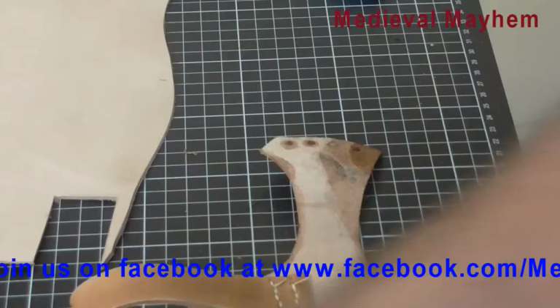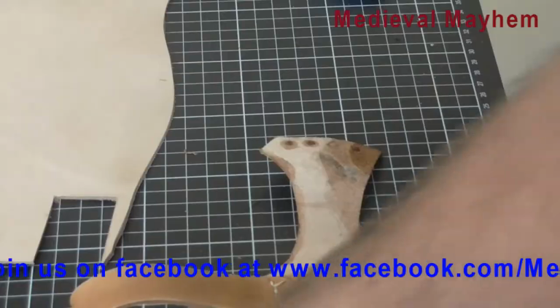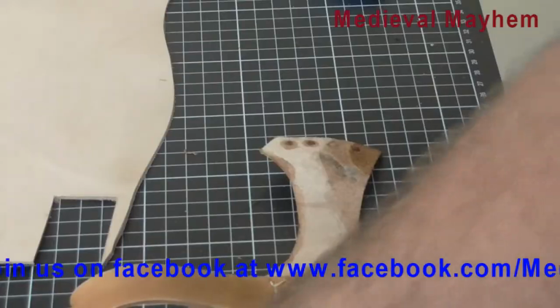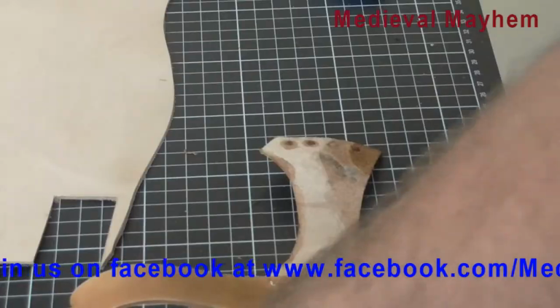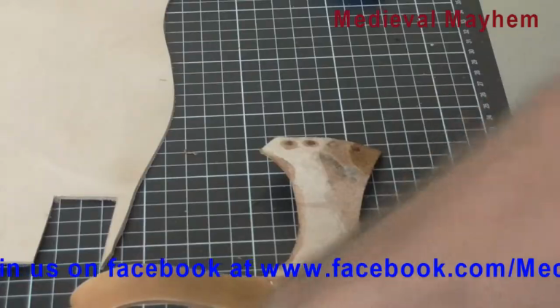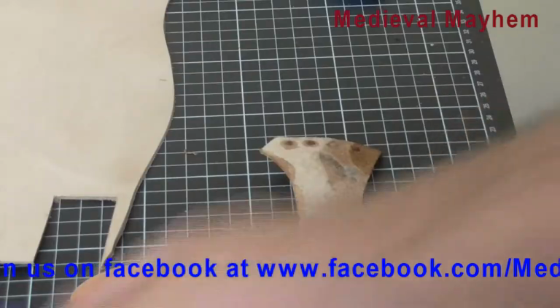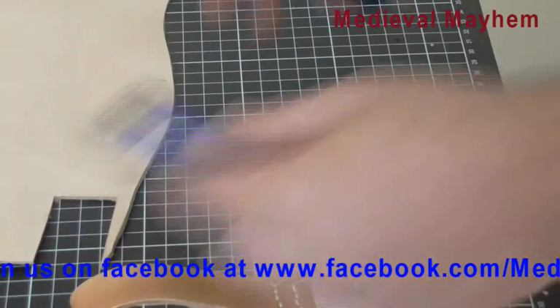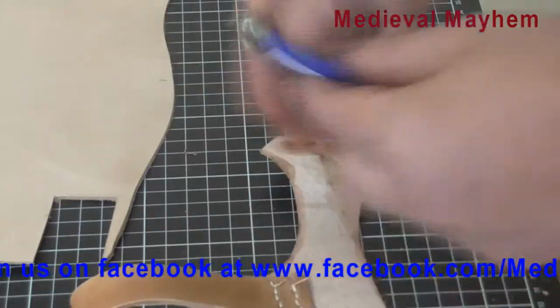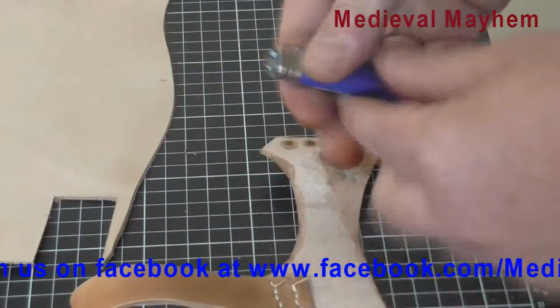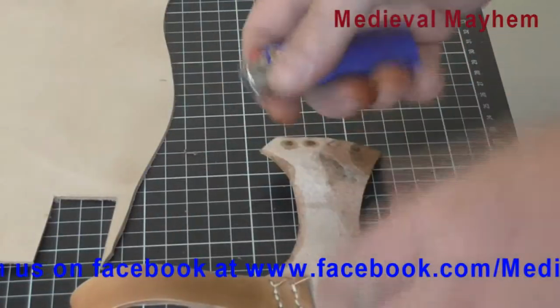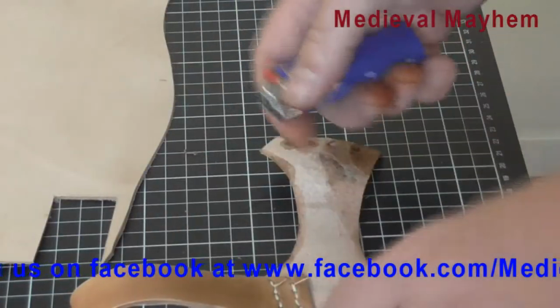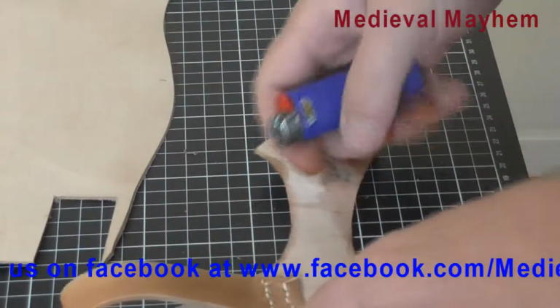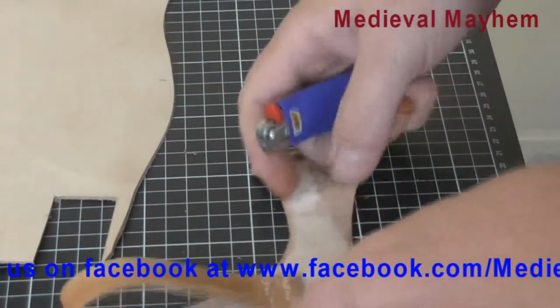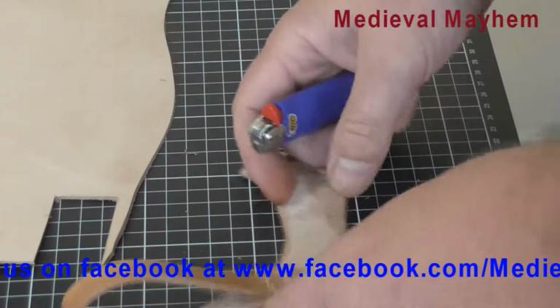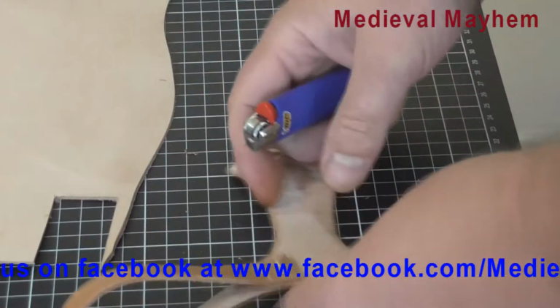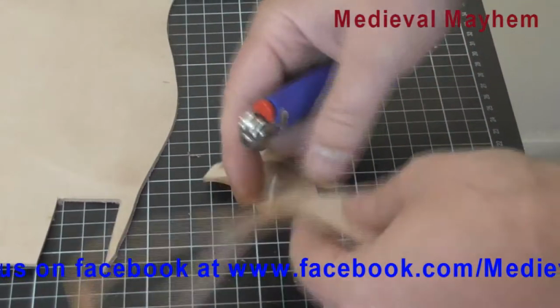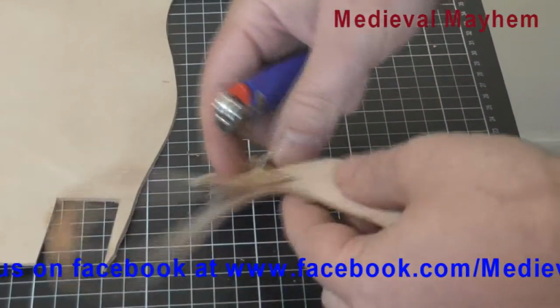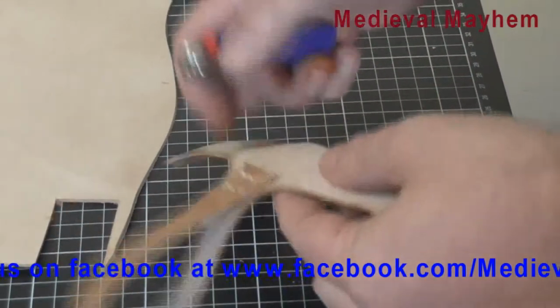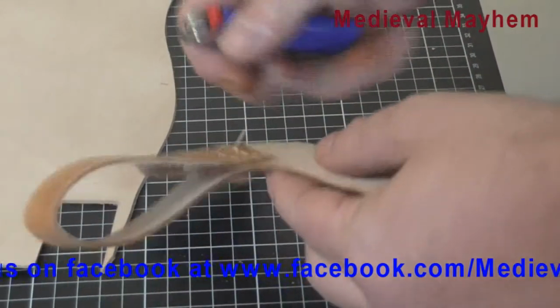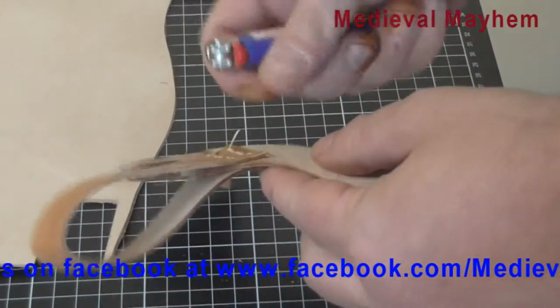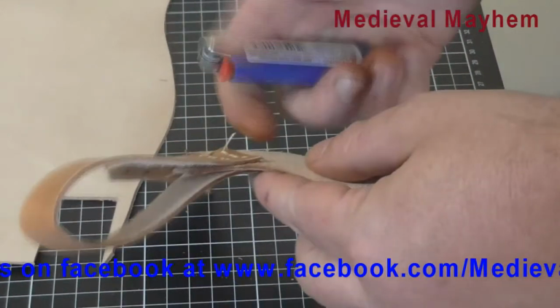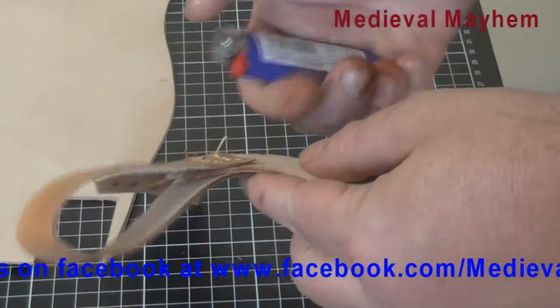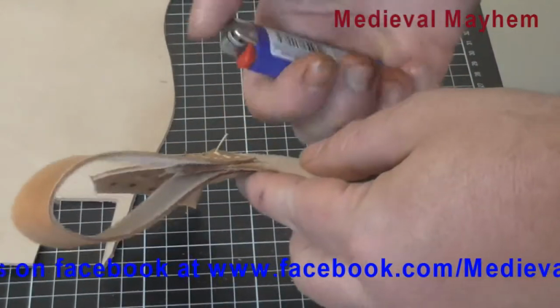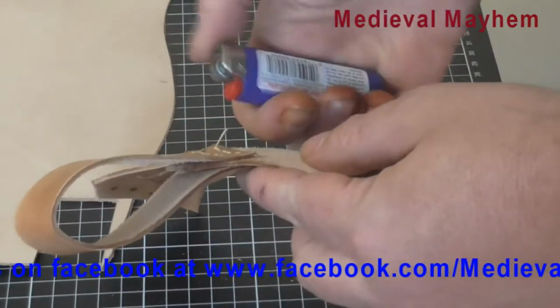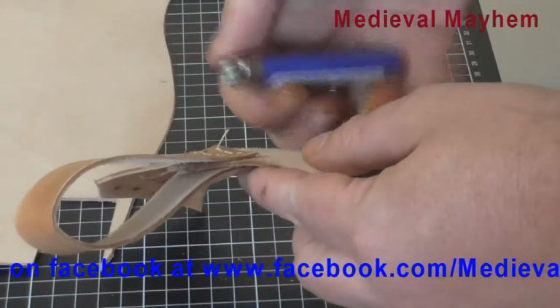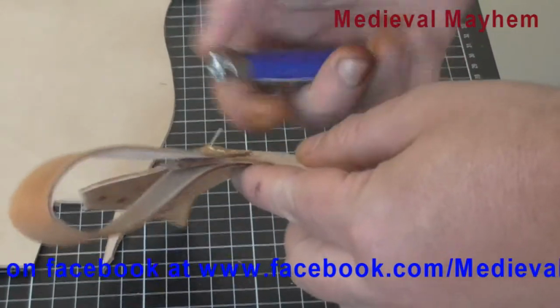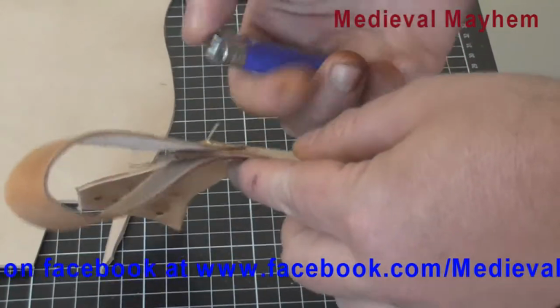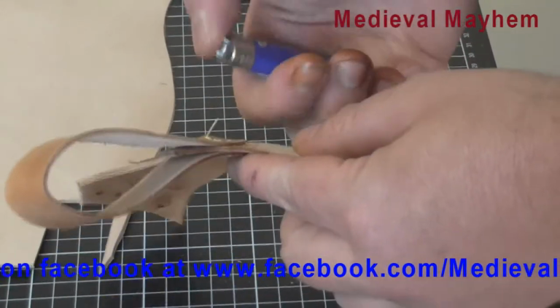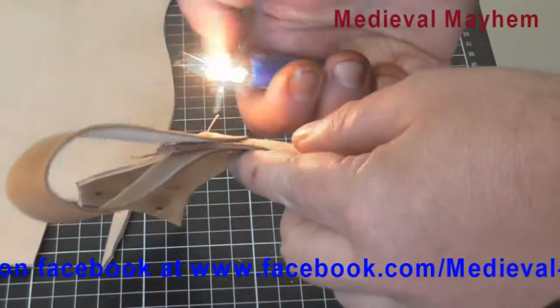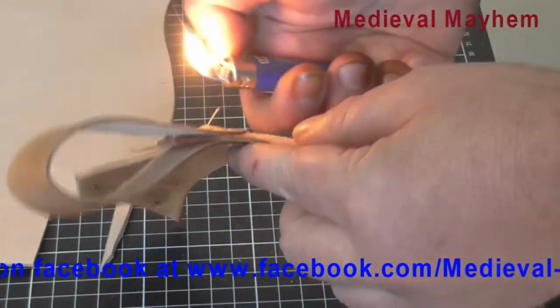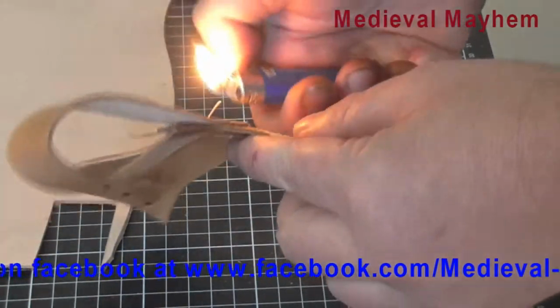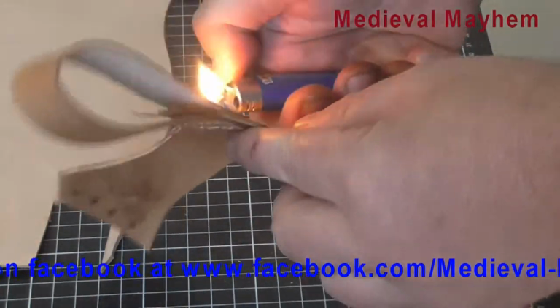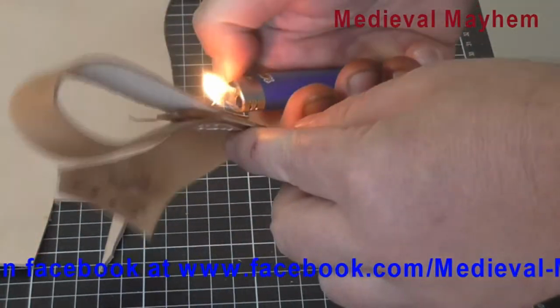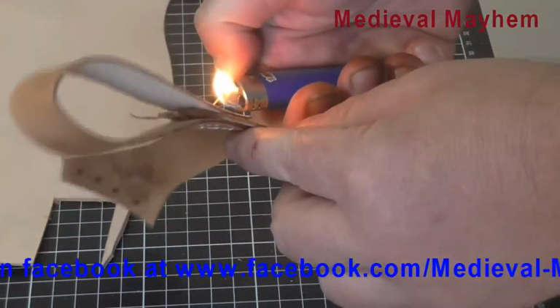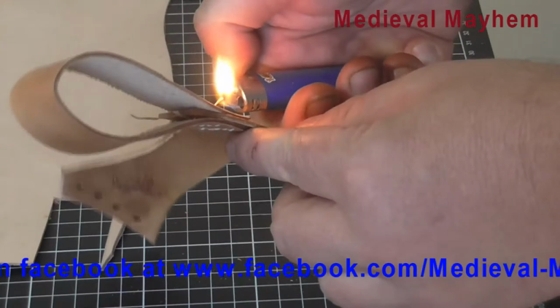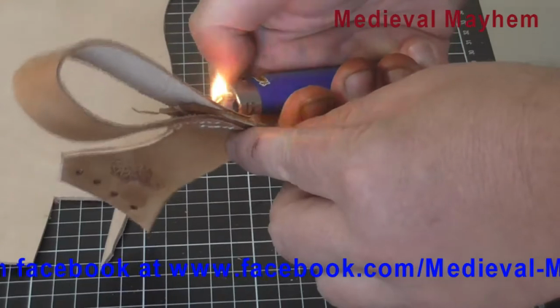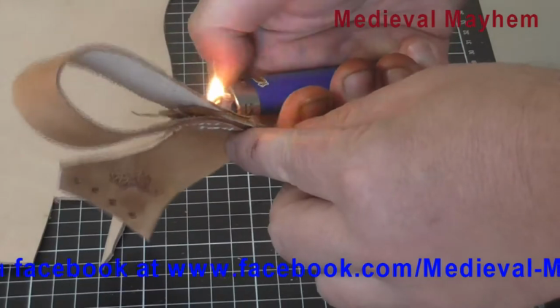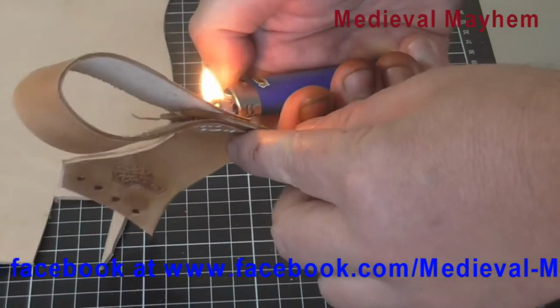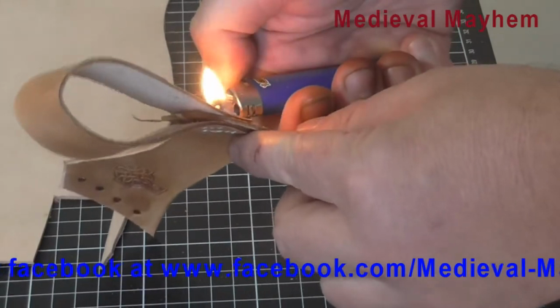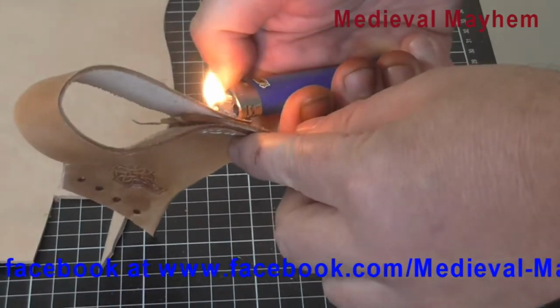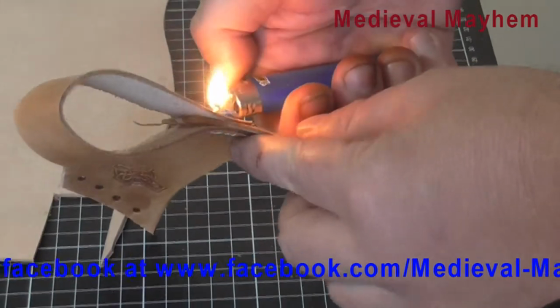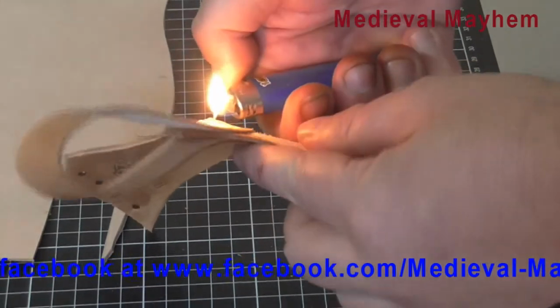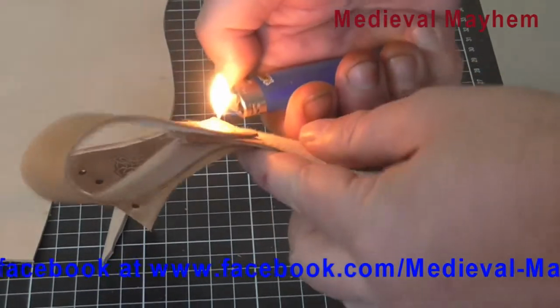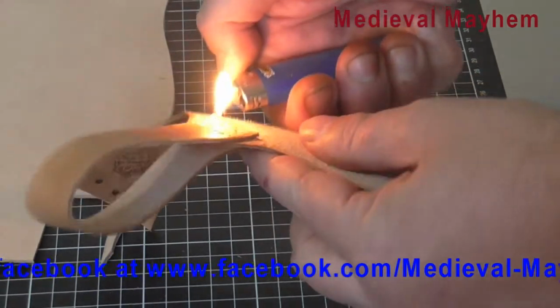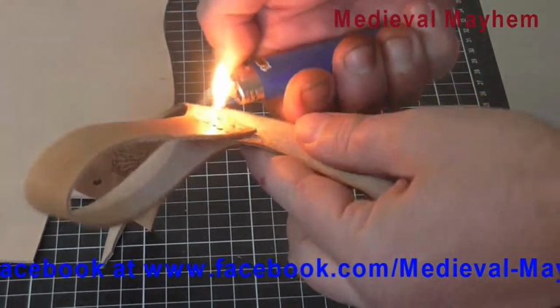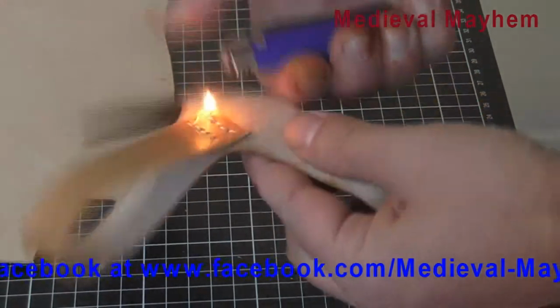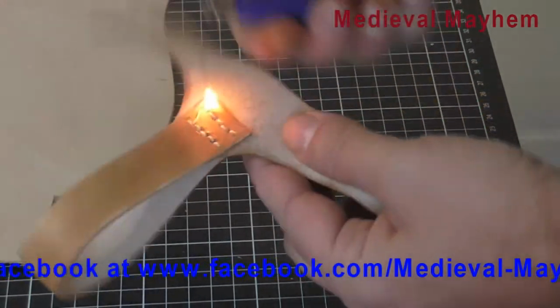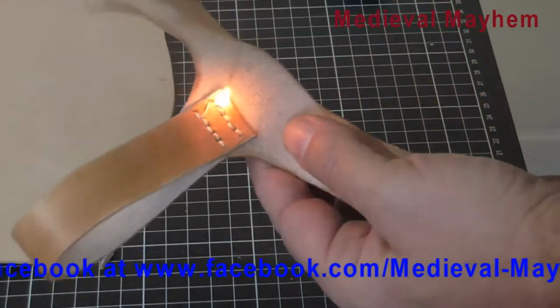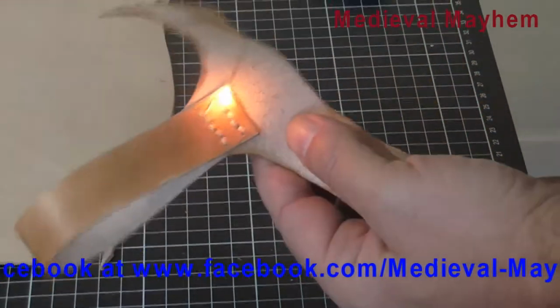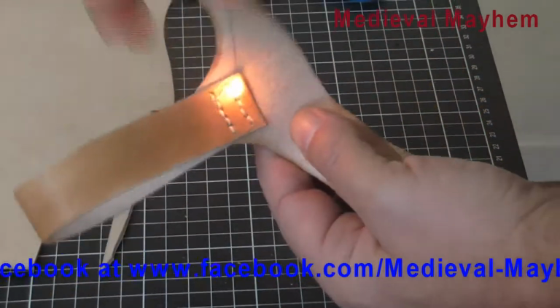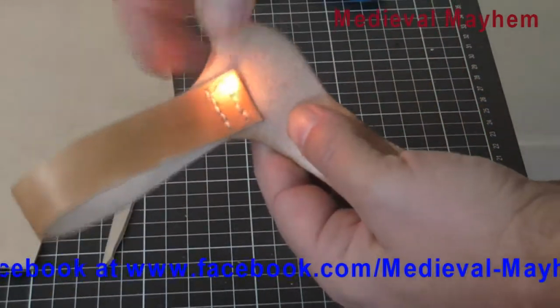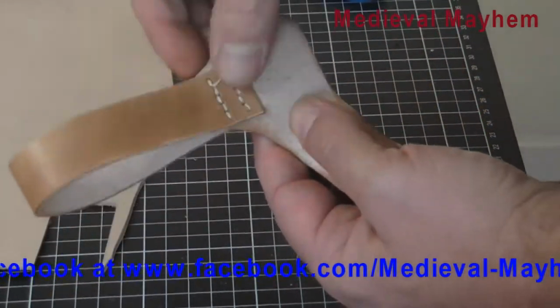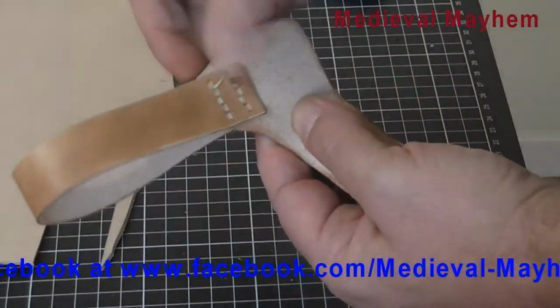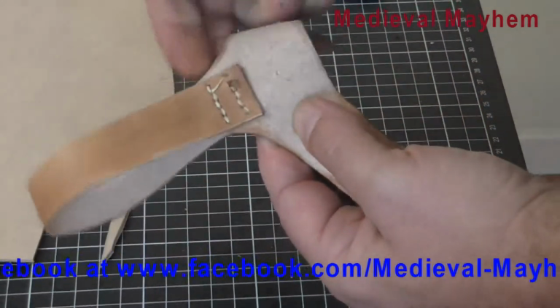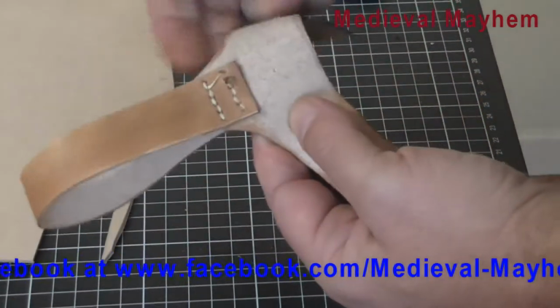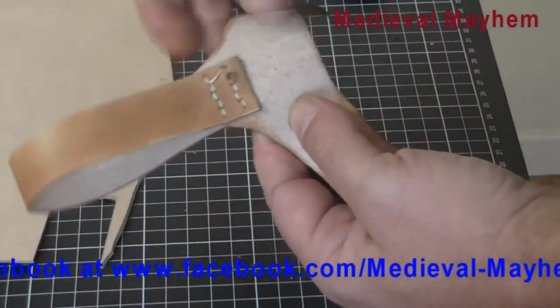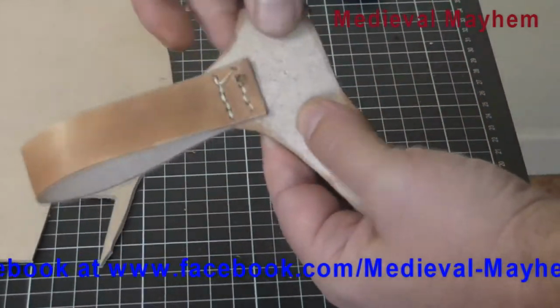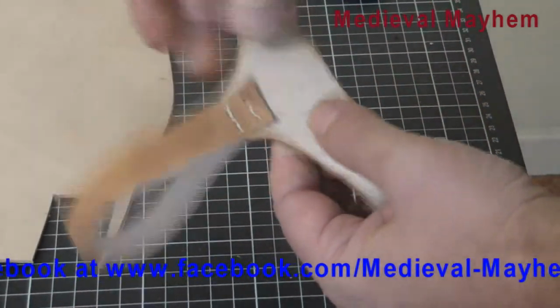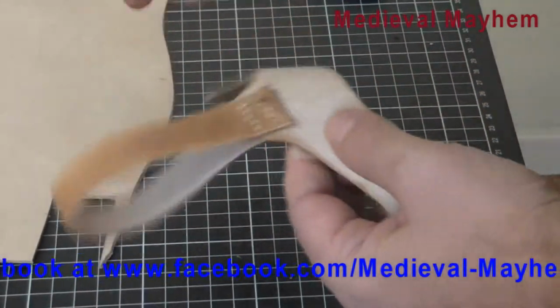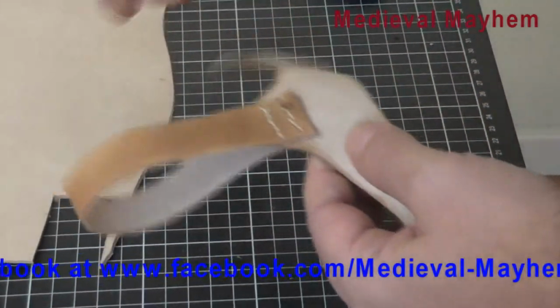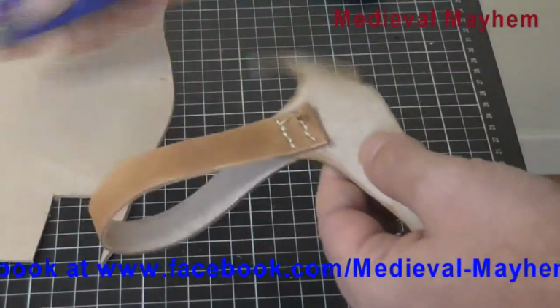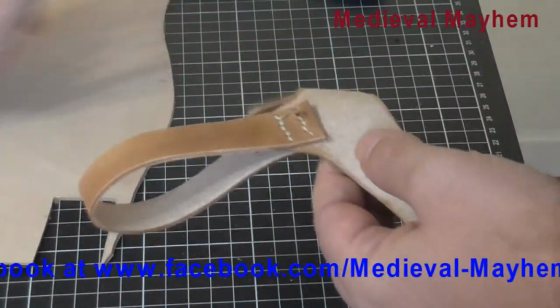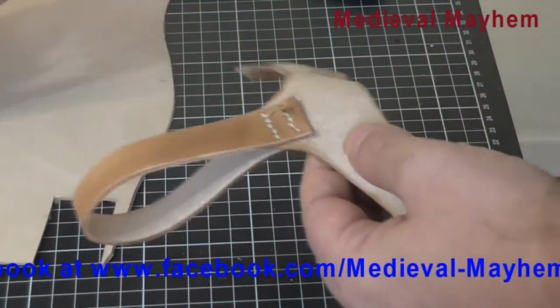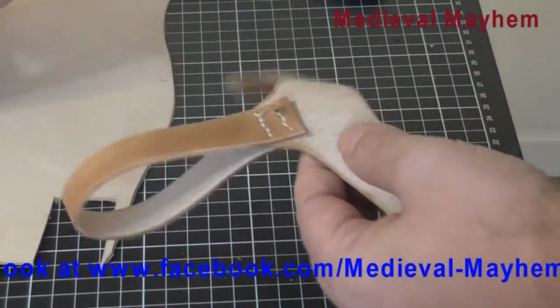Now to finish off the stitching, we're just going to singe the ends. It's just a wax thread. There we go — done.